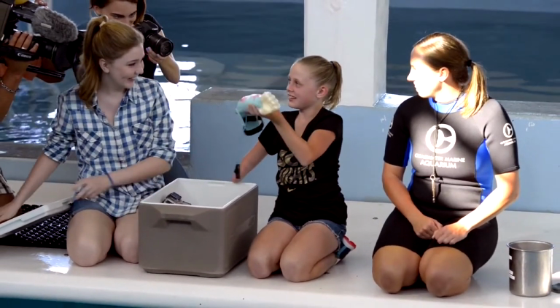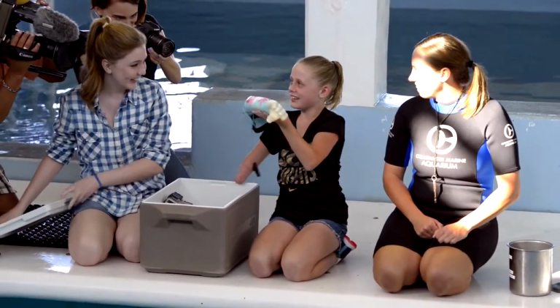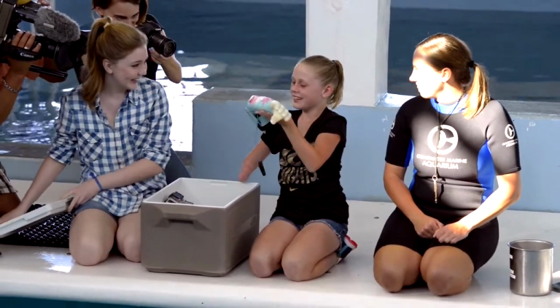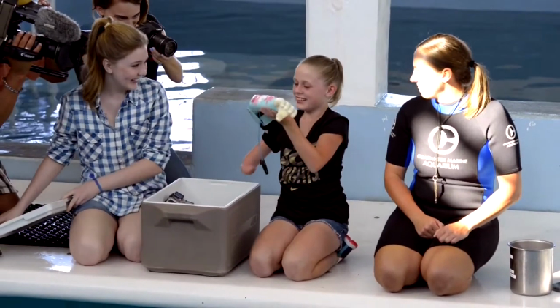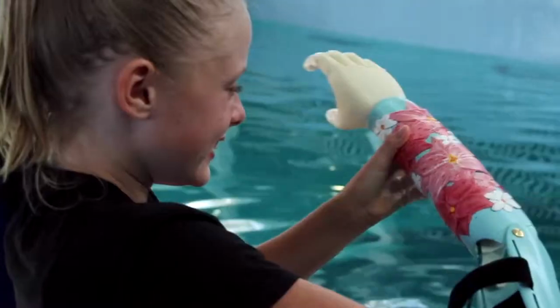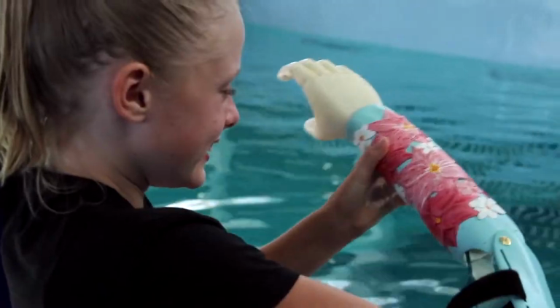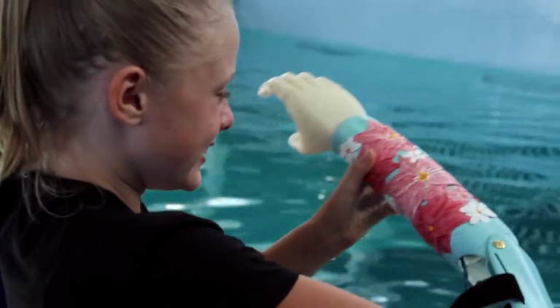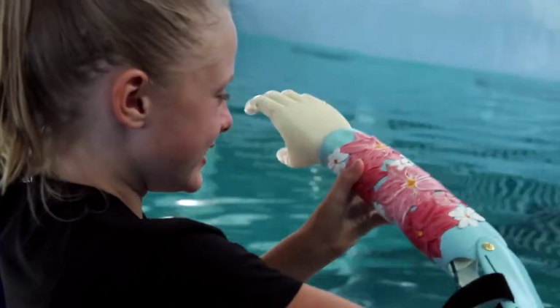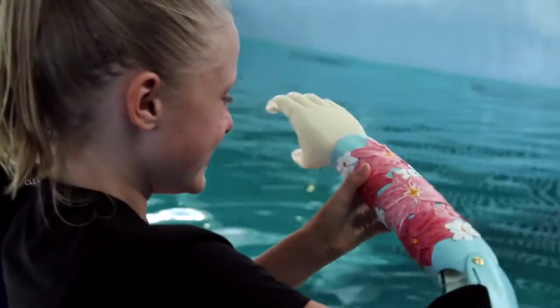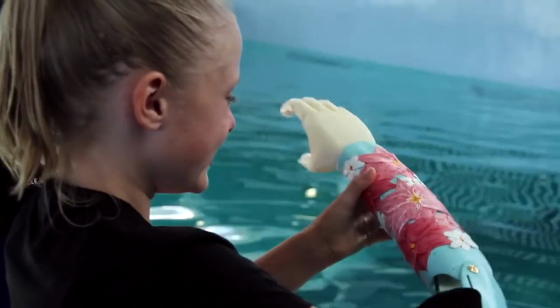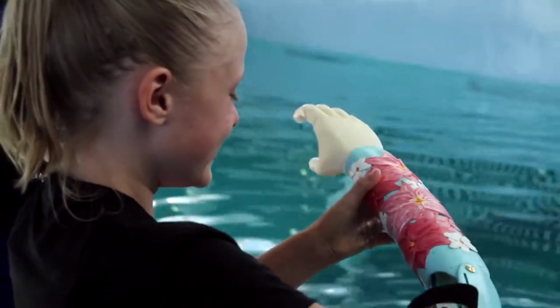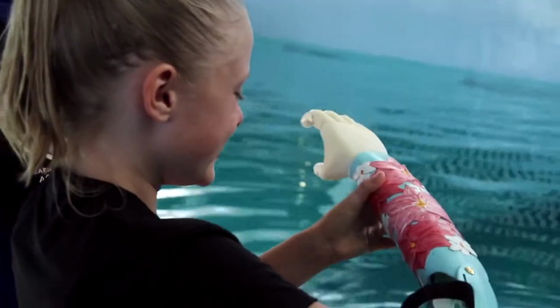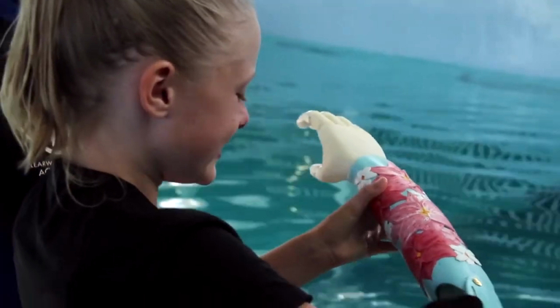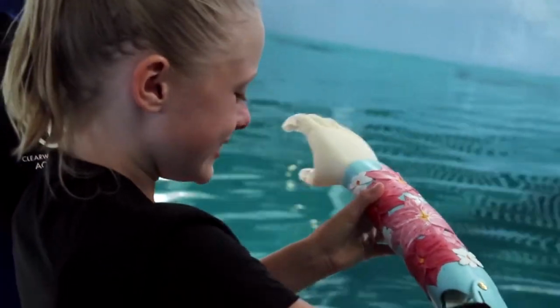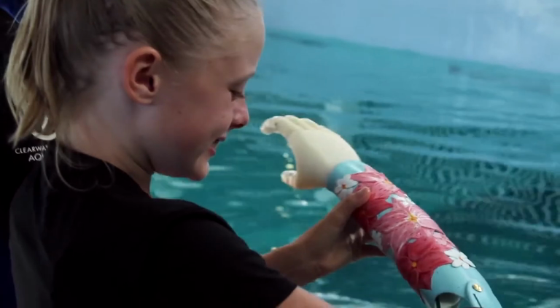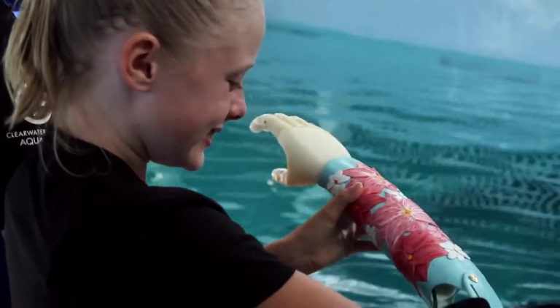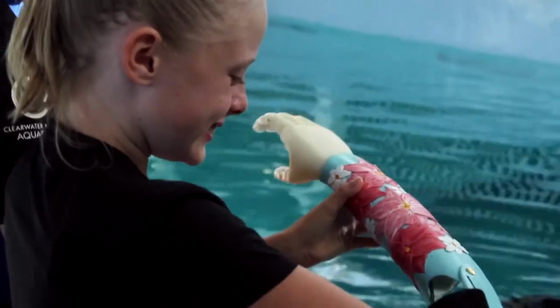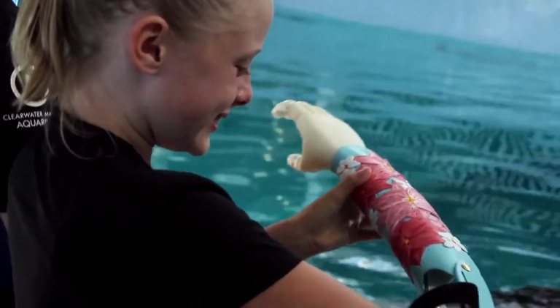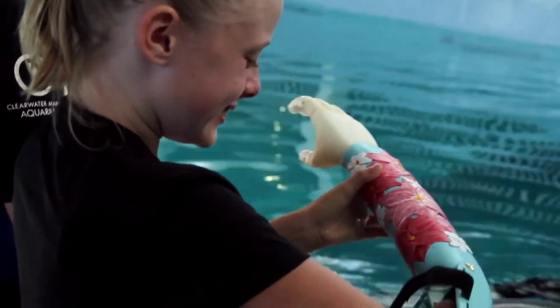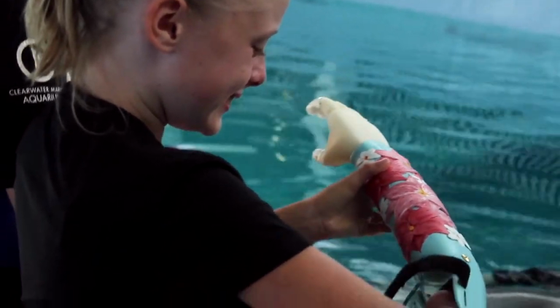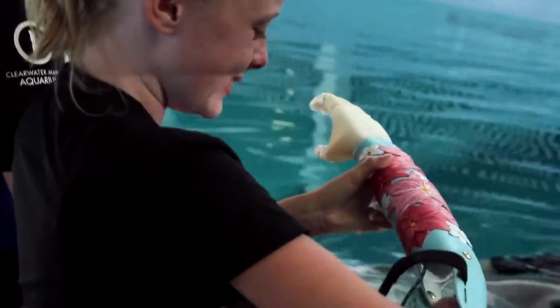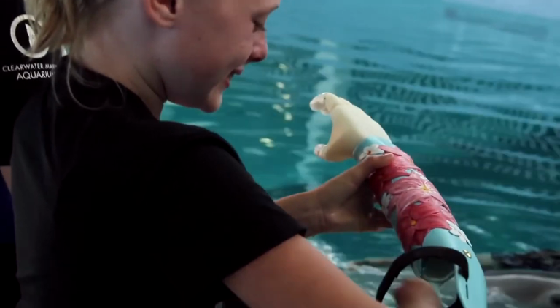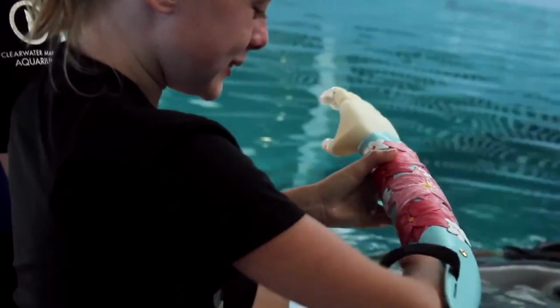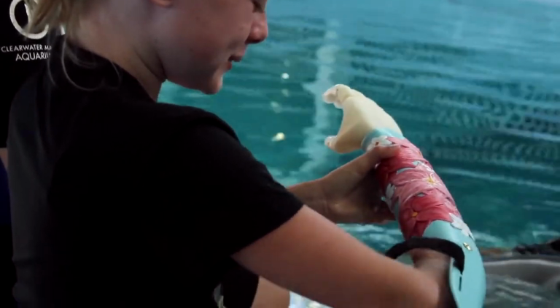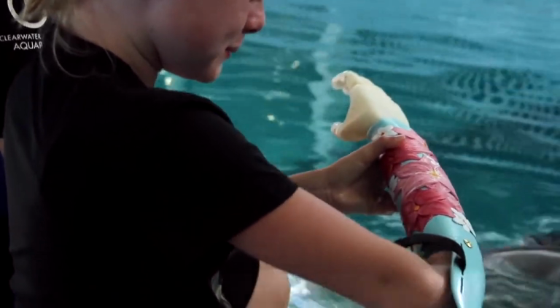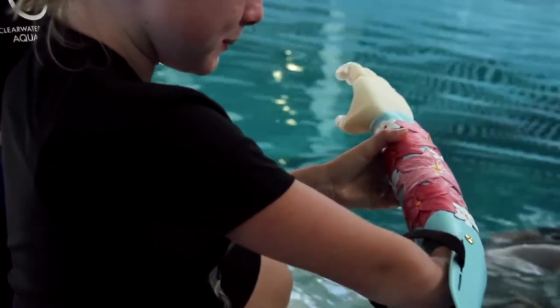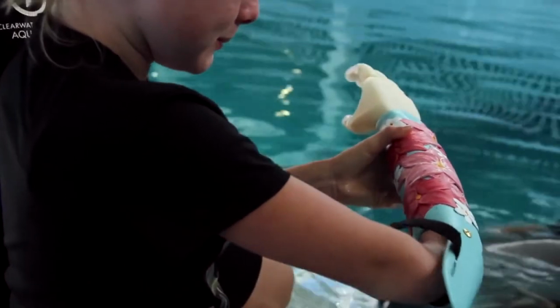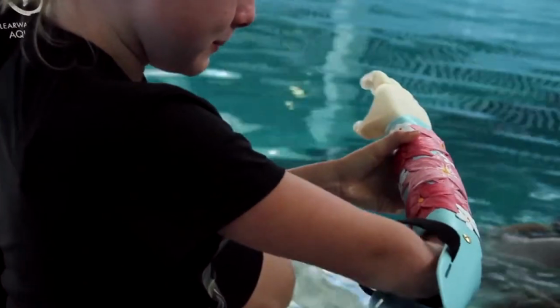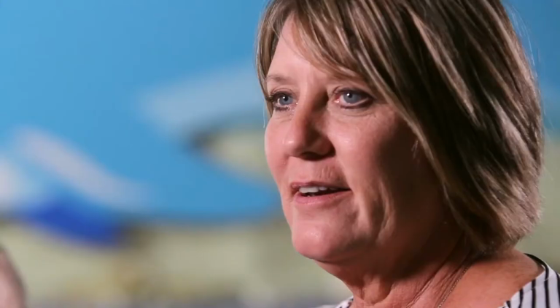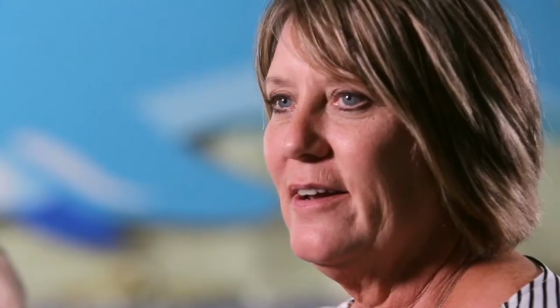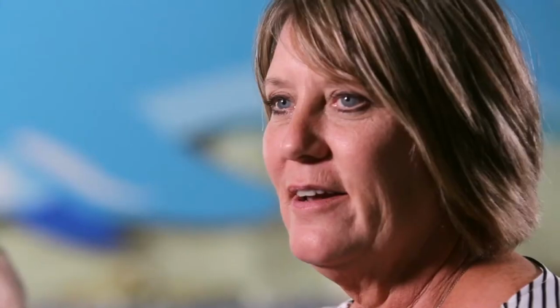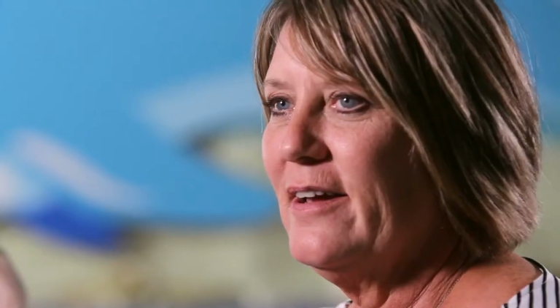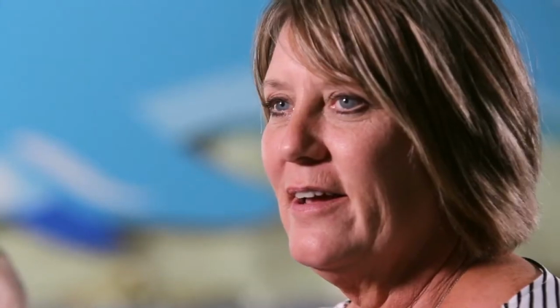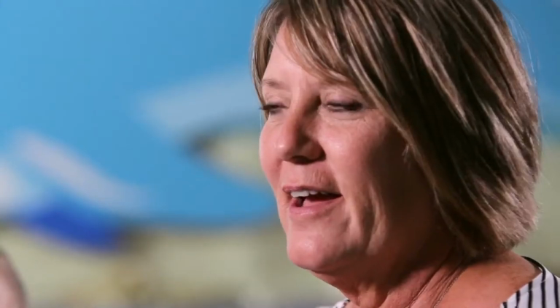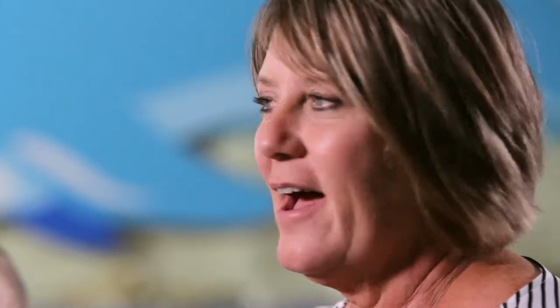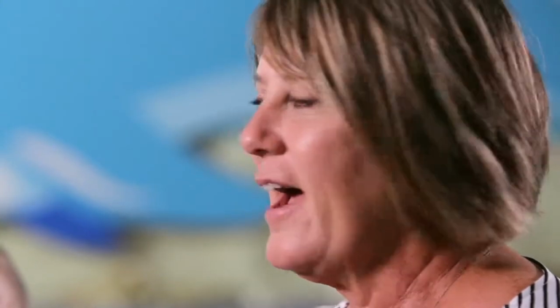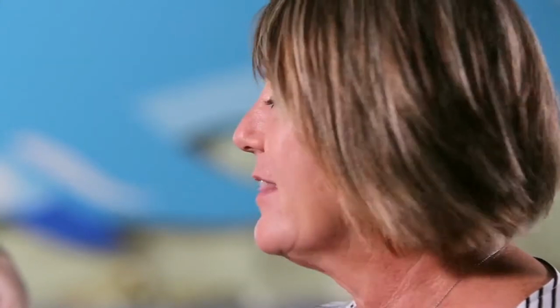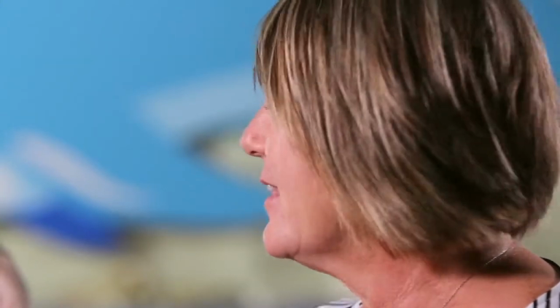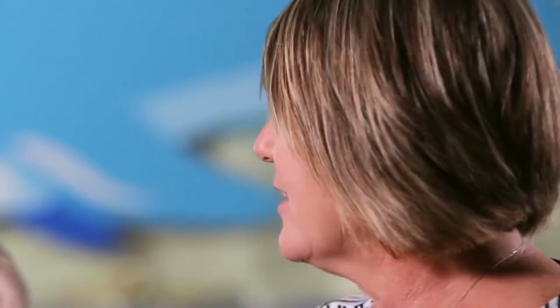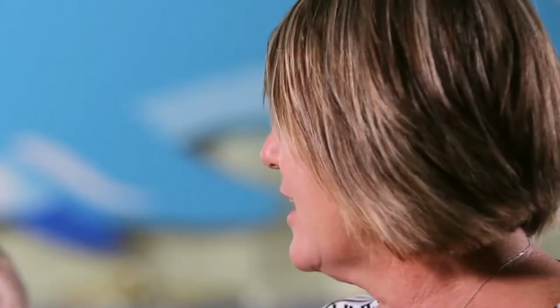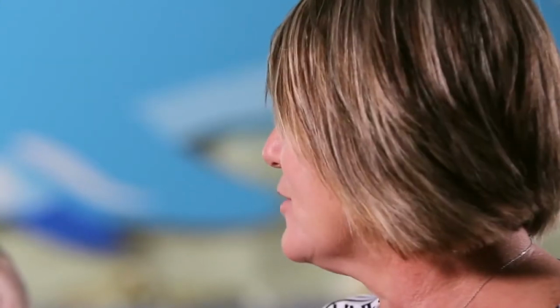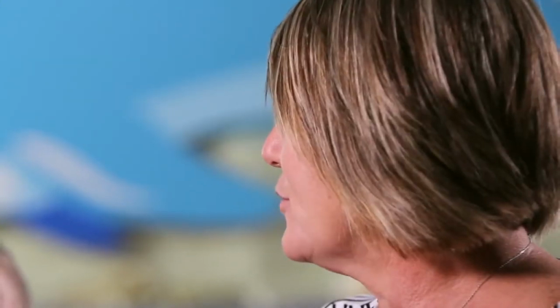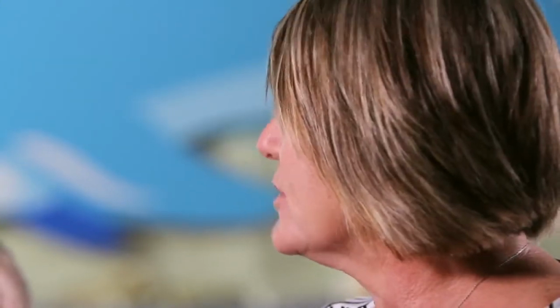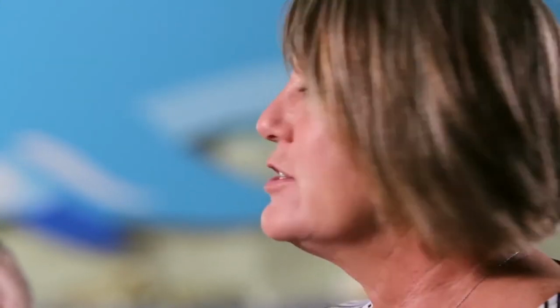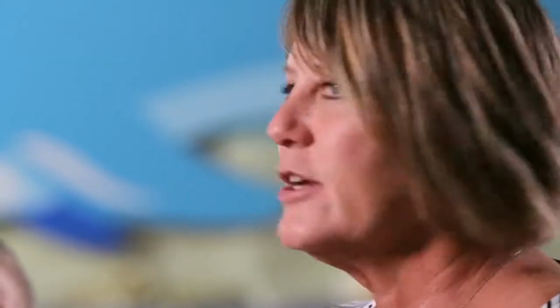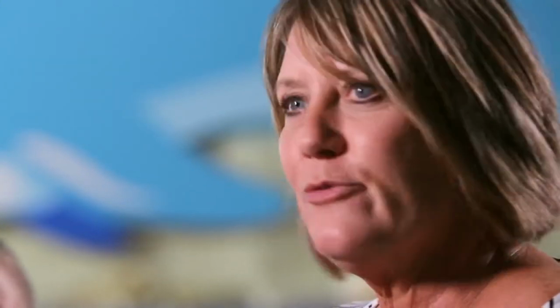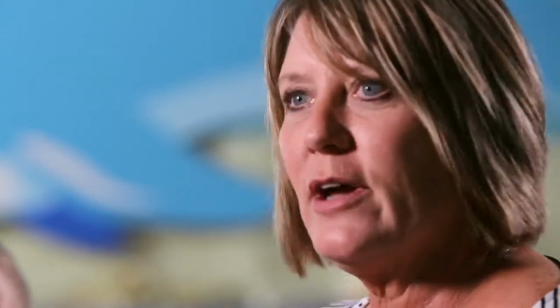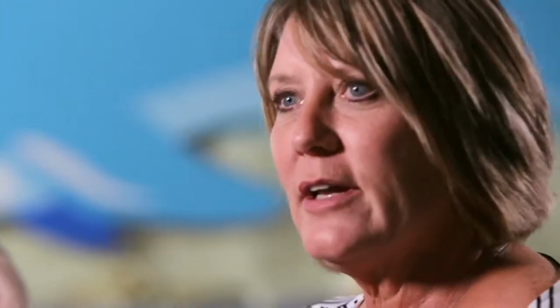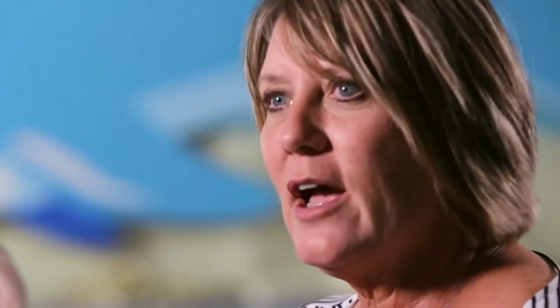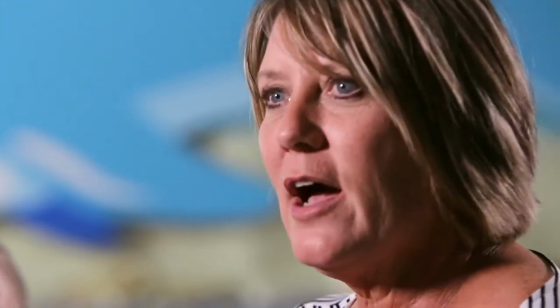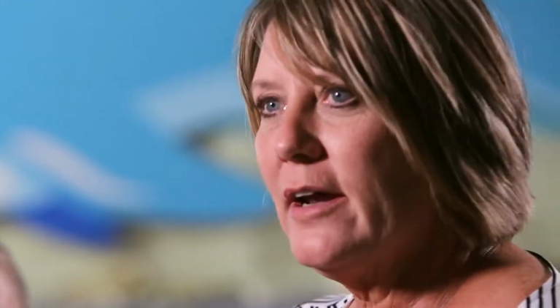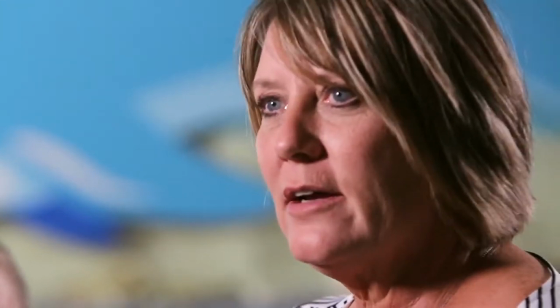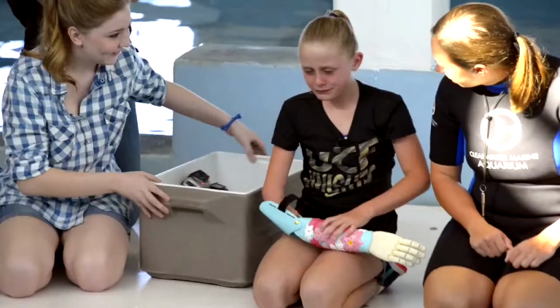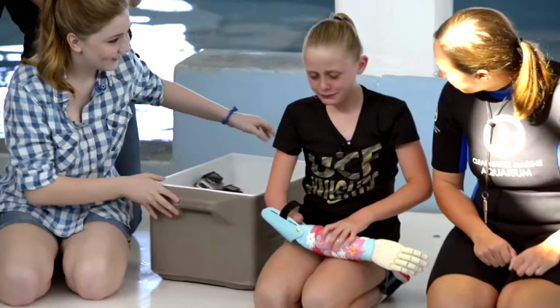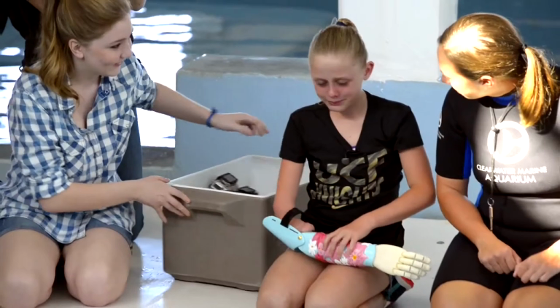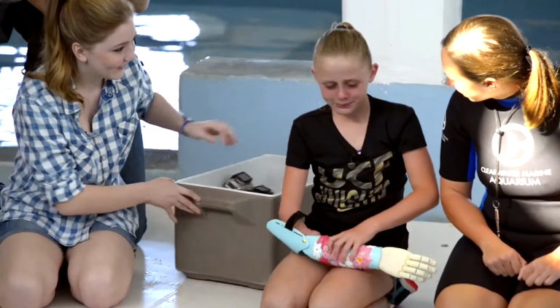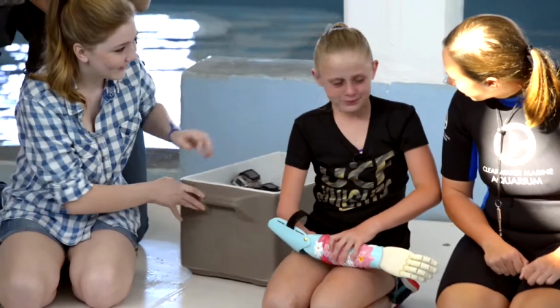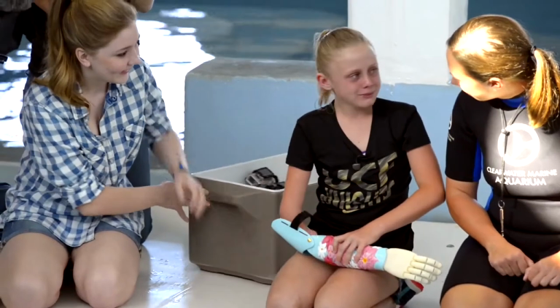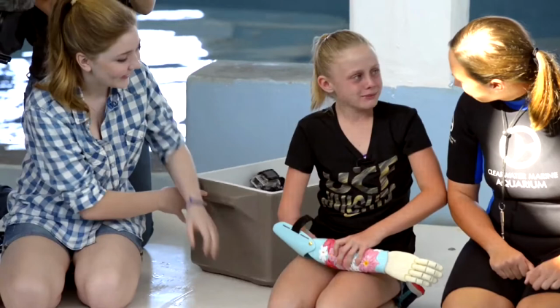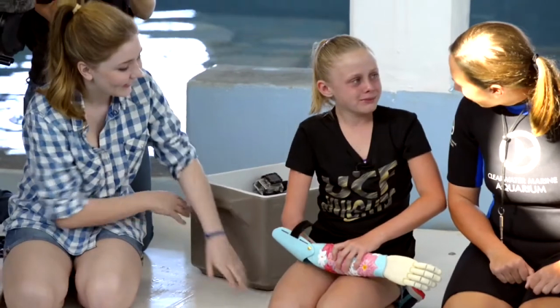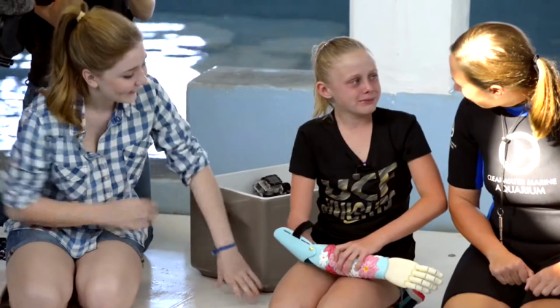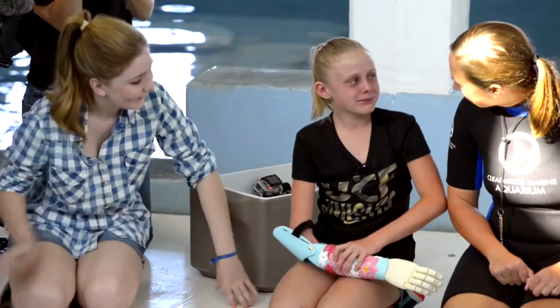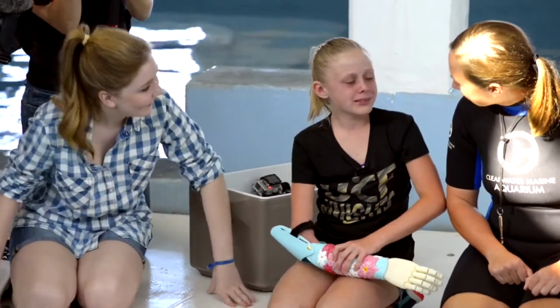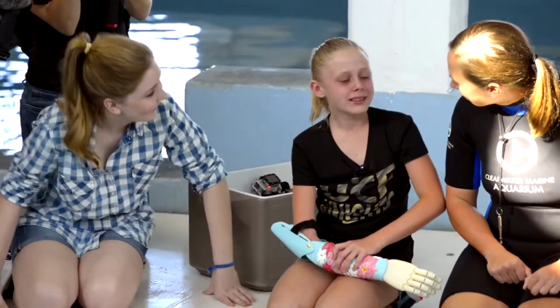When she opened up that box and her arm was in that, I think that's when she finally got it — that this is mine.